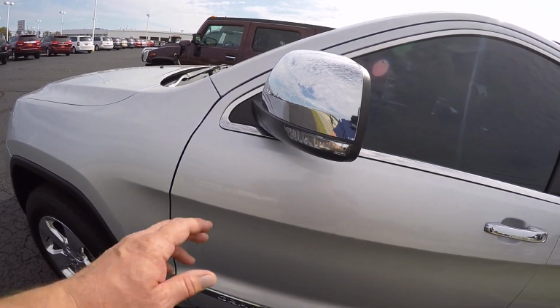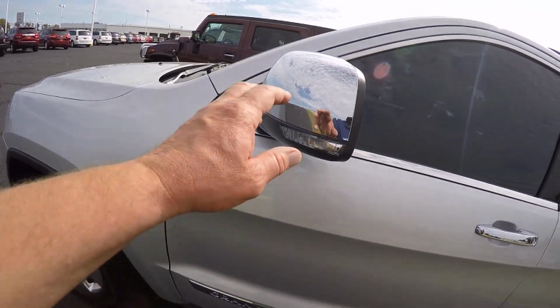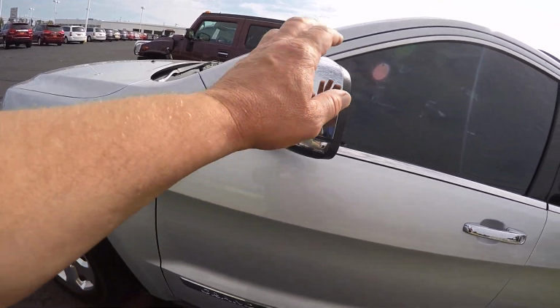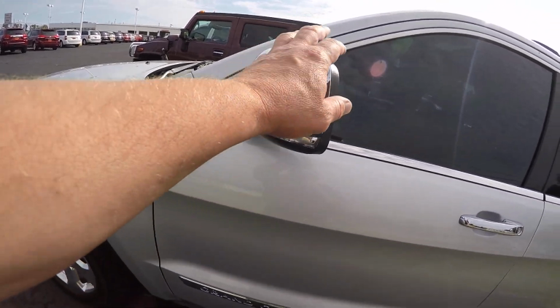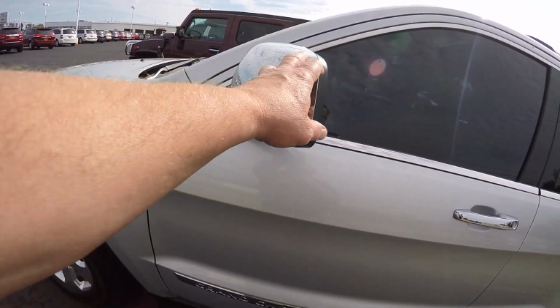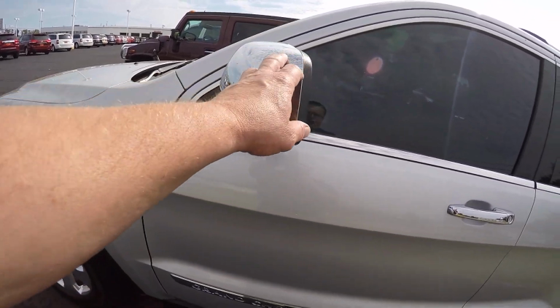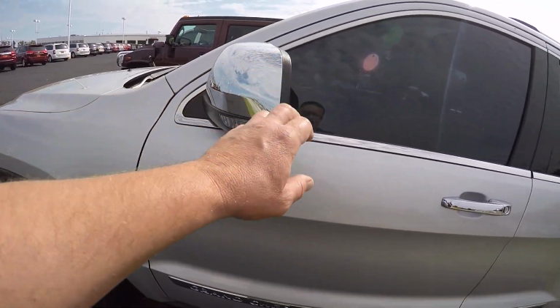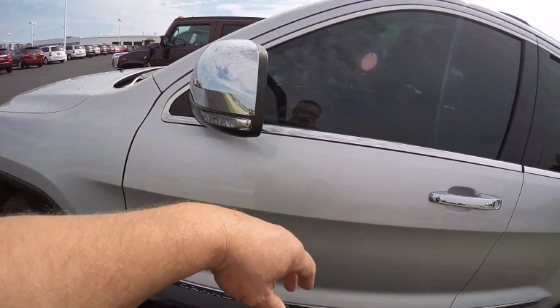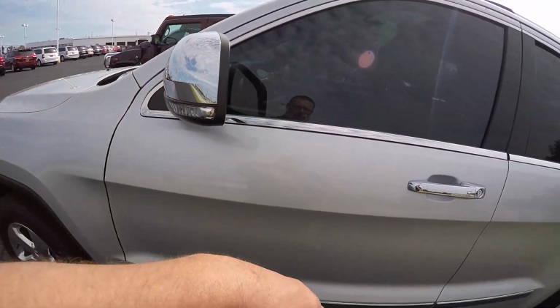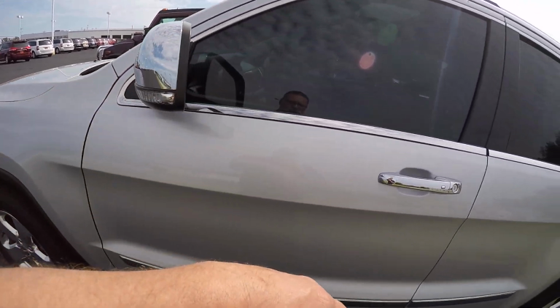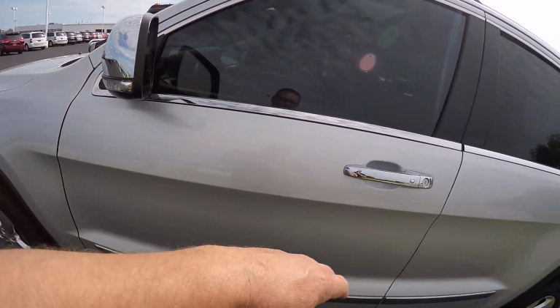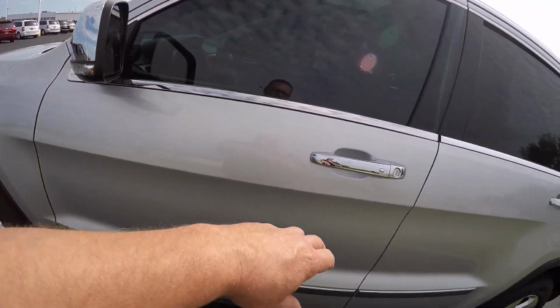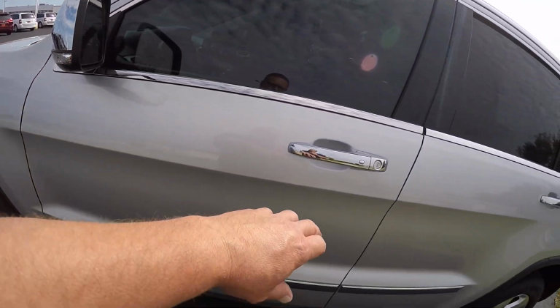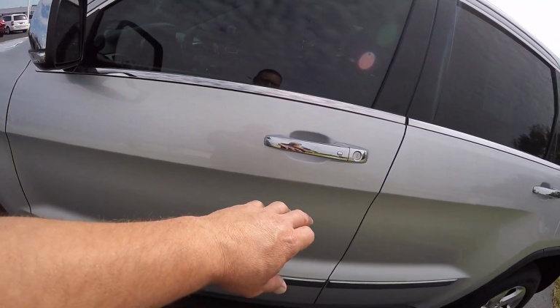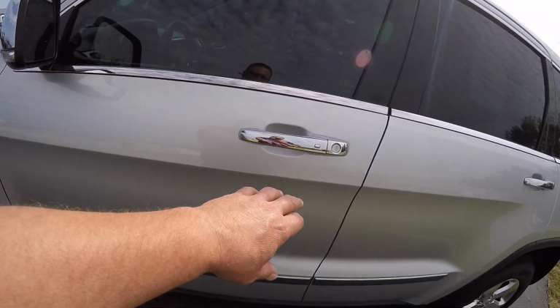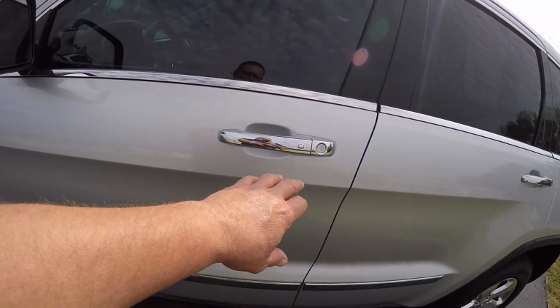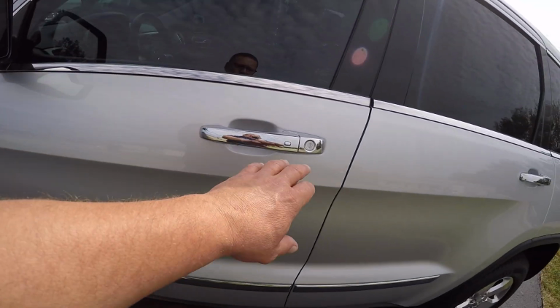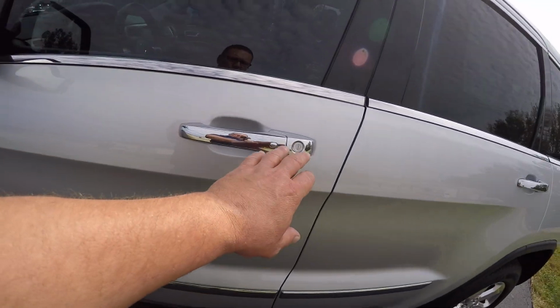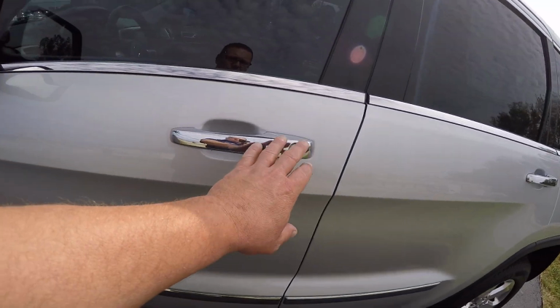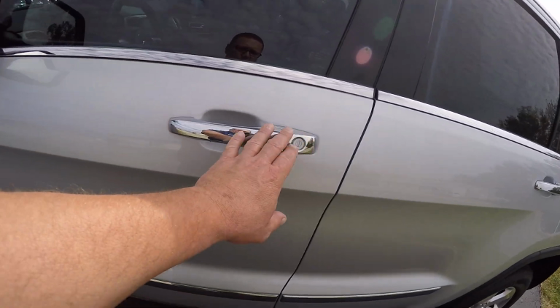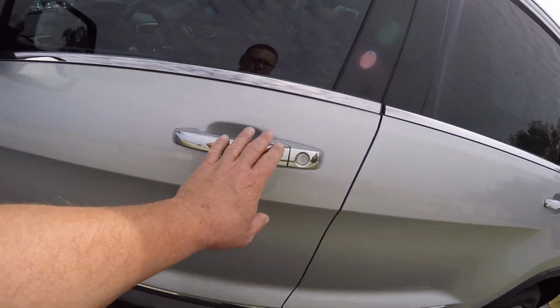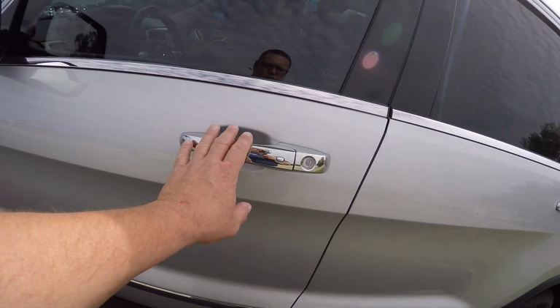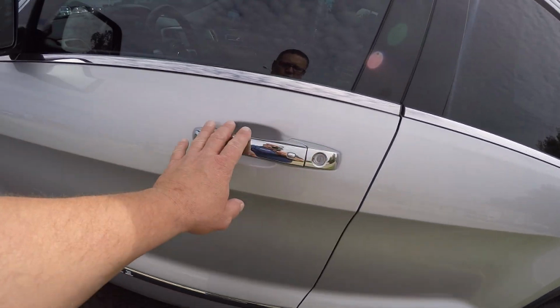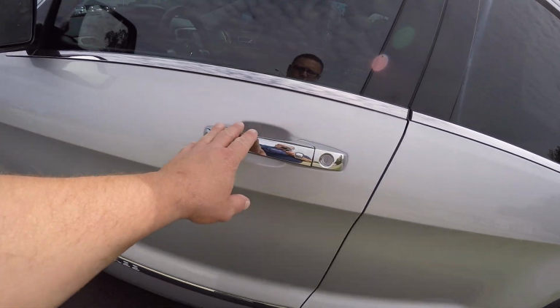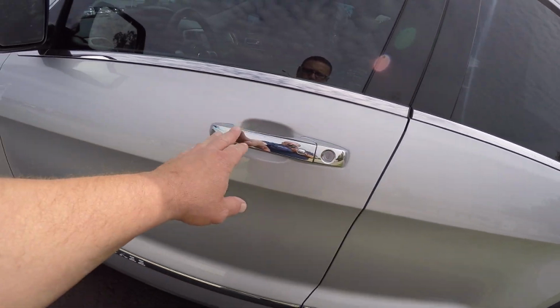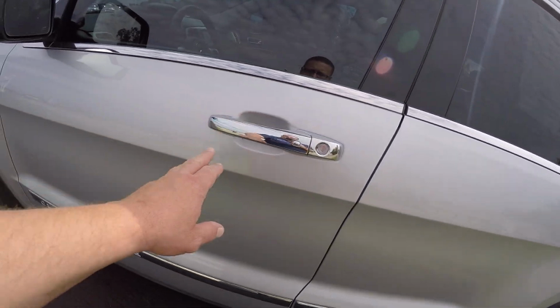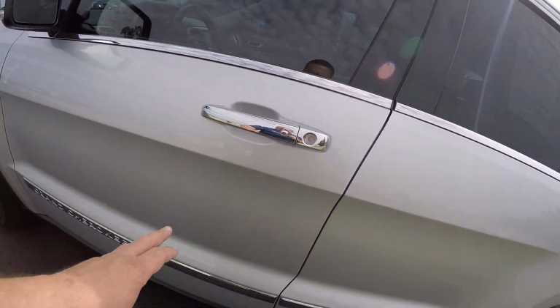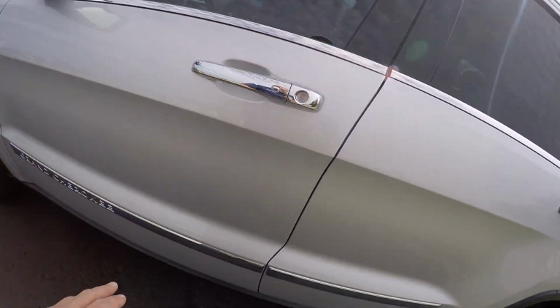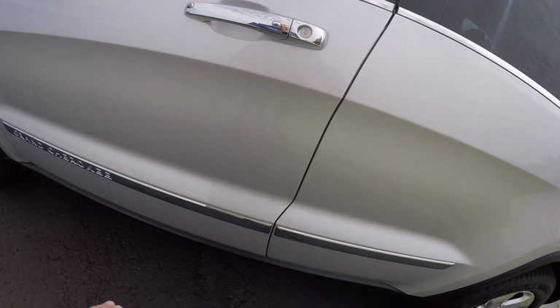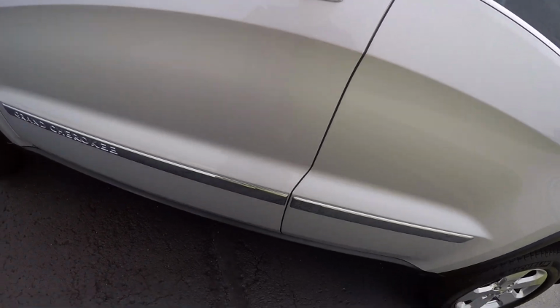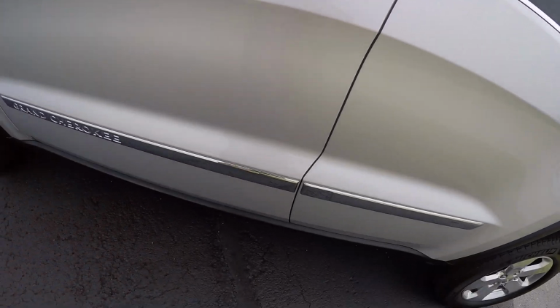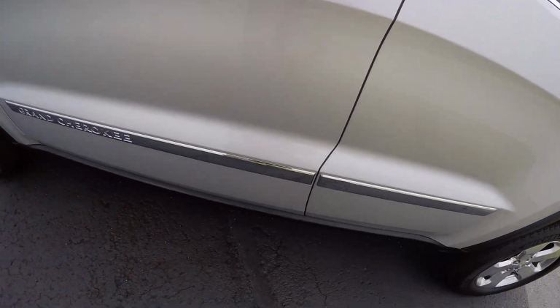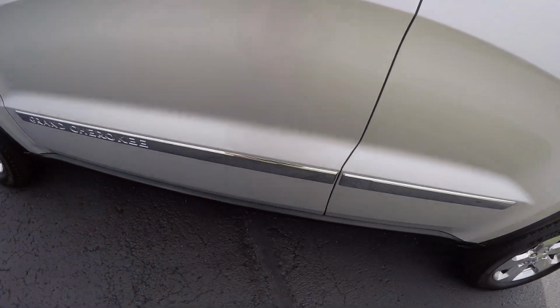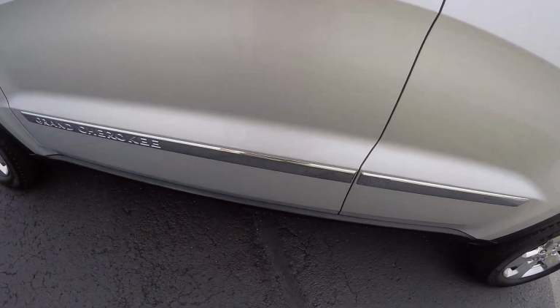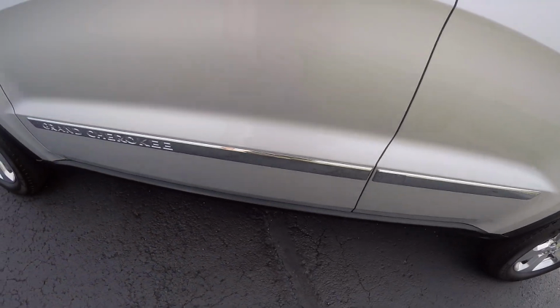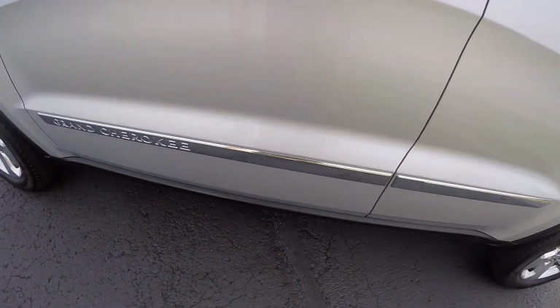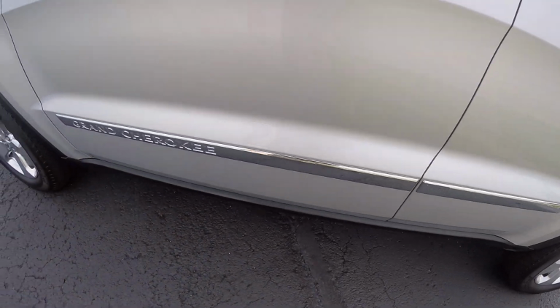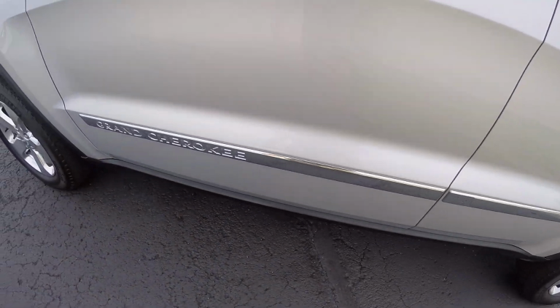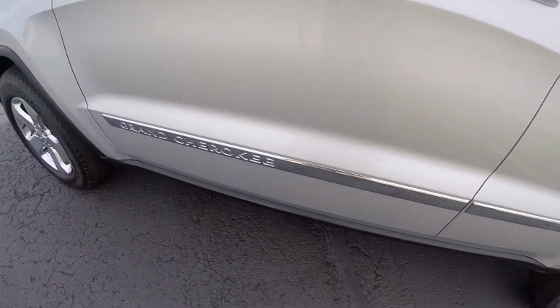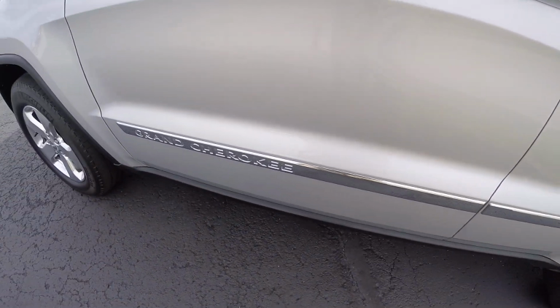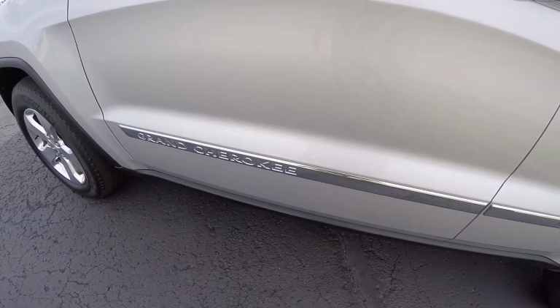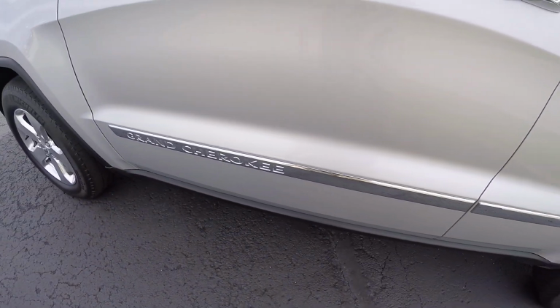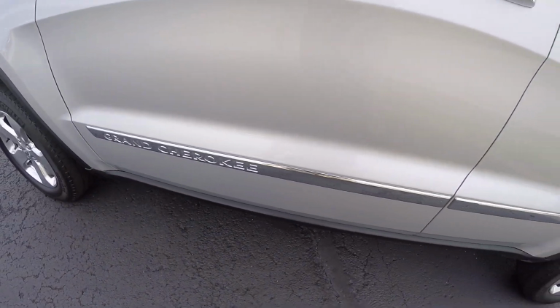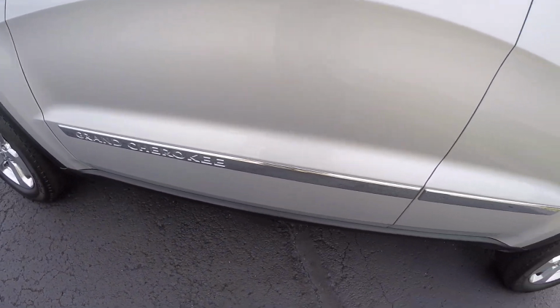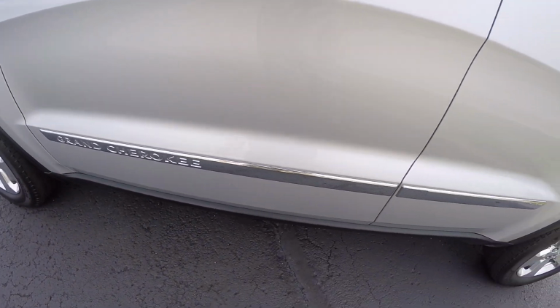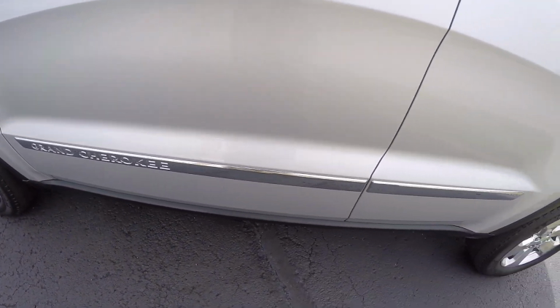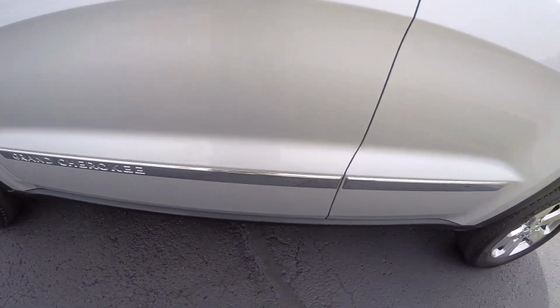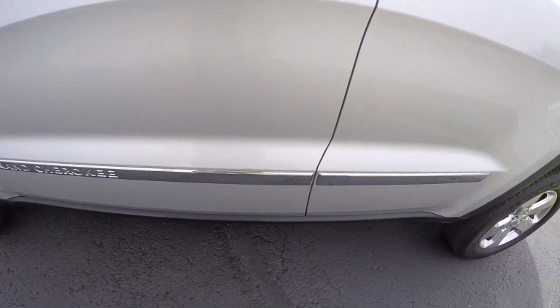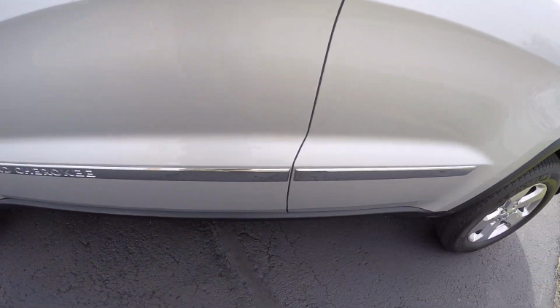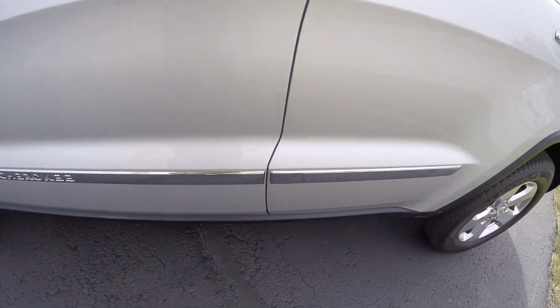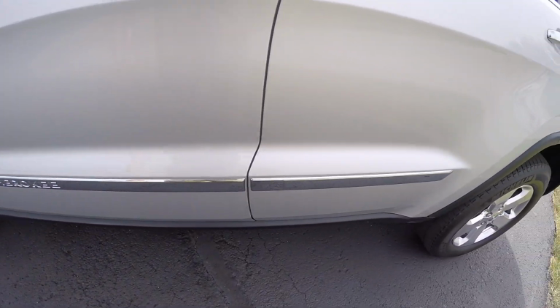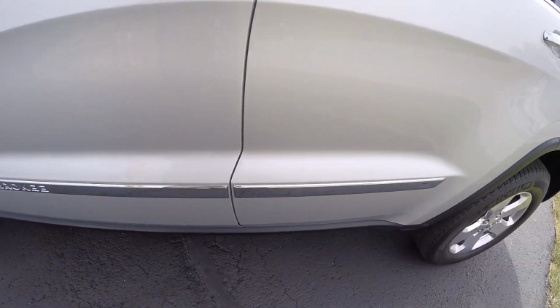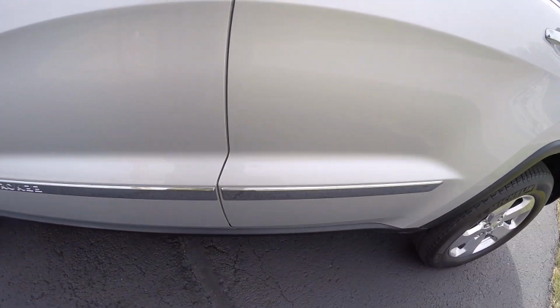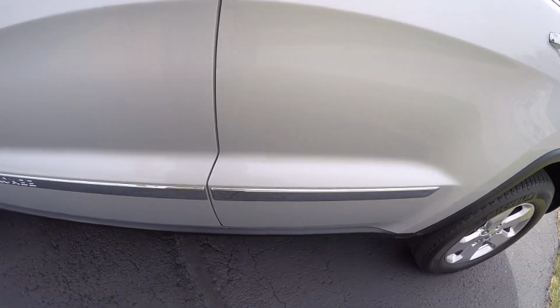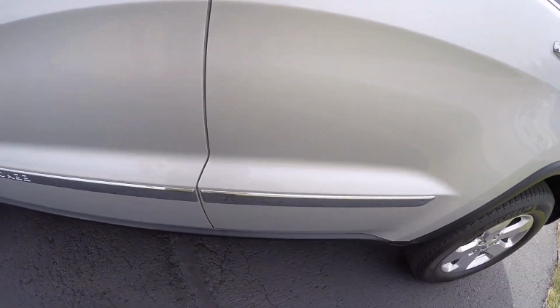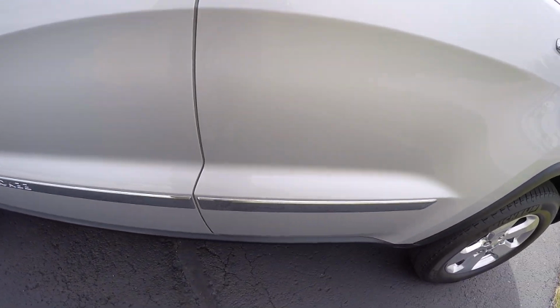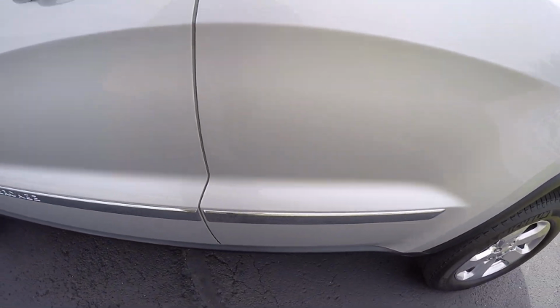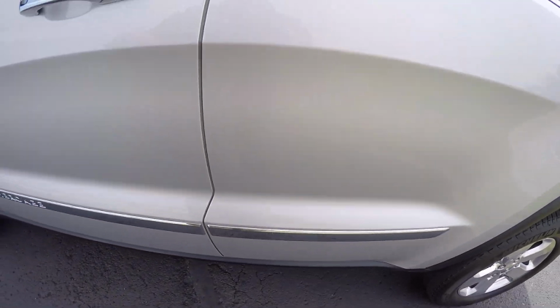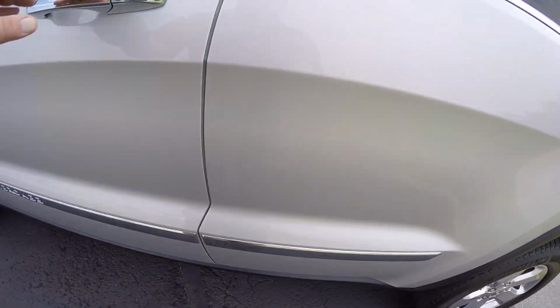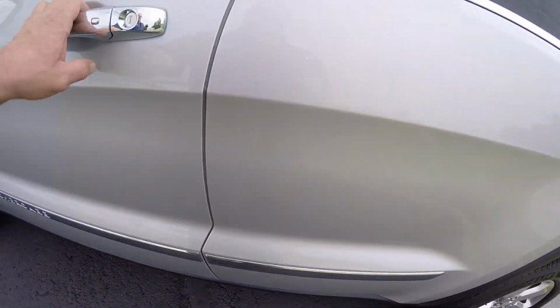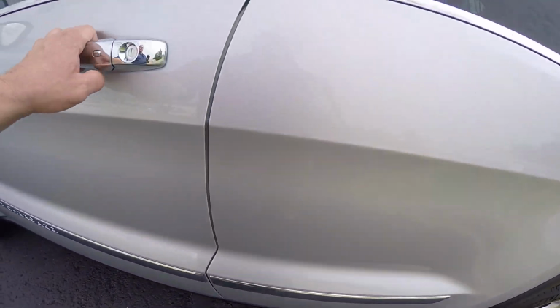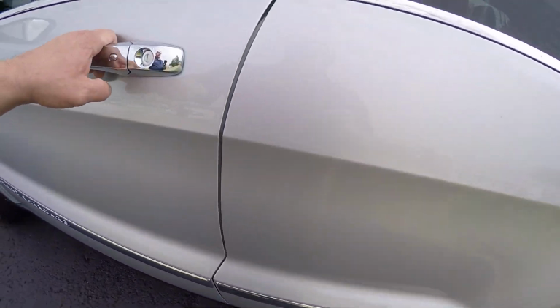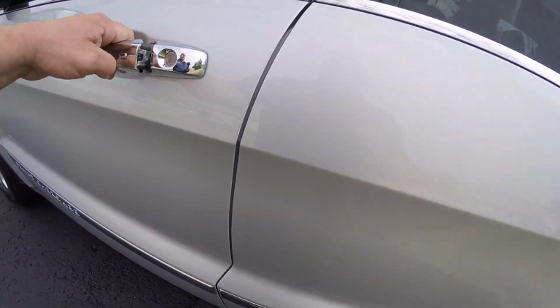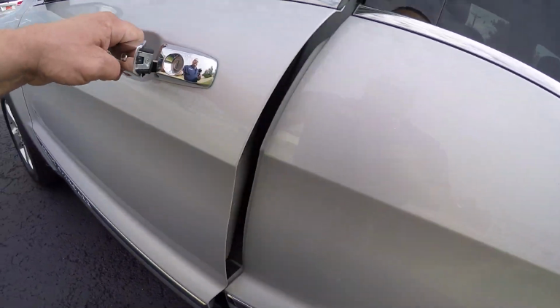Chrome mirrors, chrome door handles, and you've got chrome accents along the doors — just a really fancy SUV.